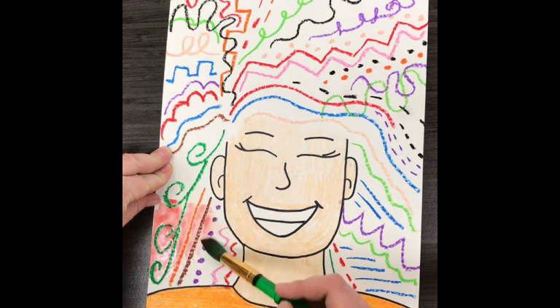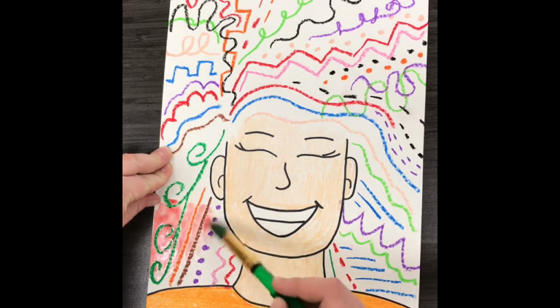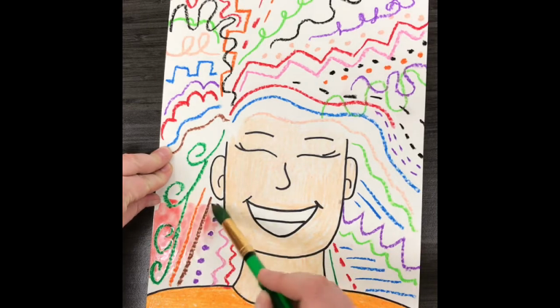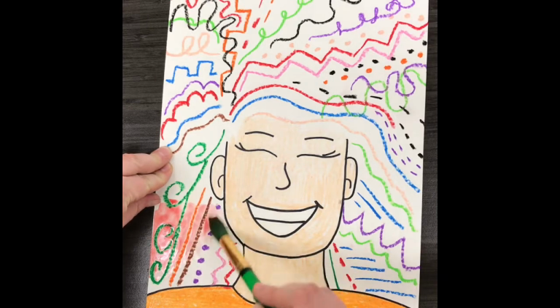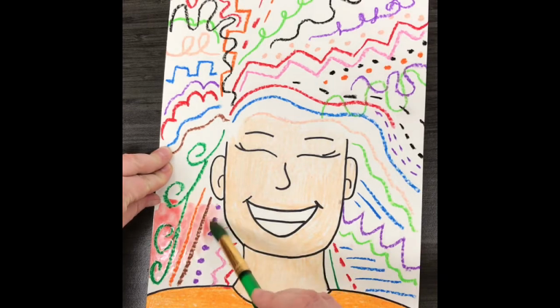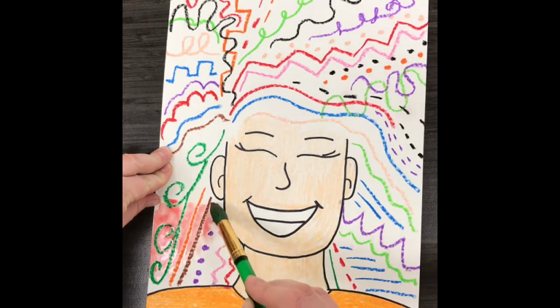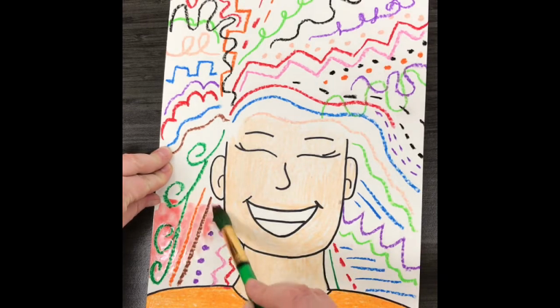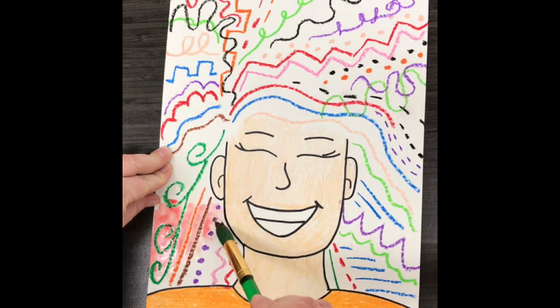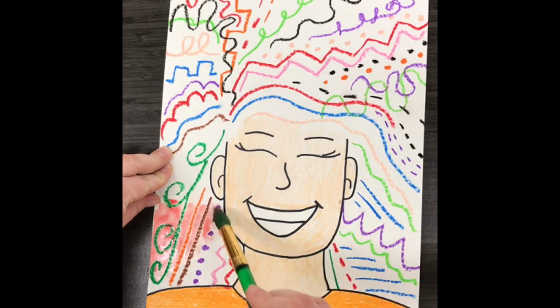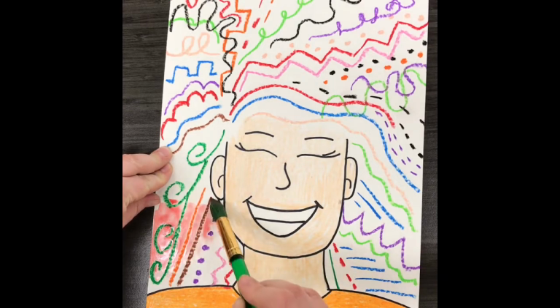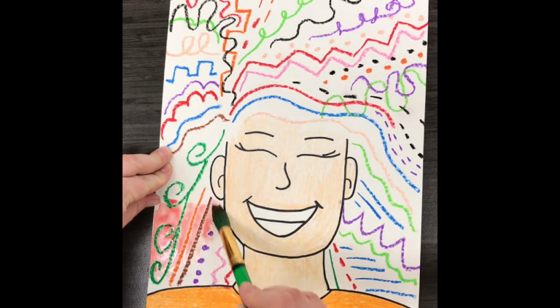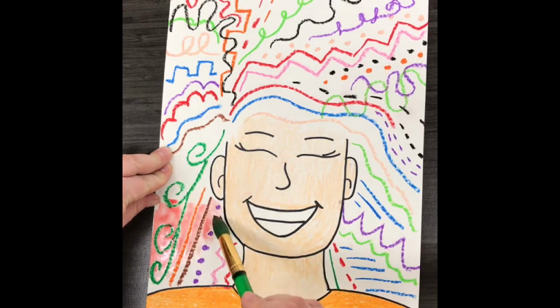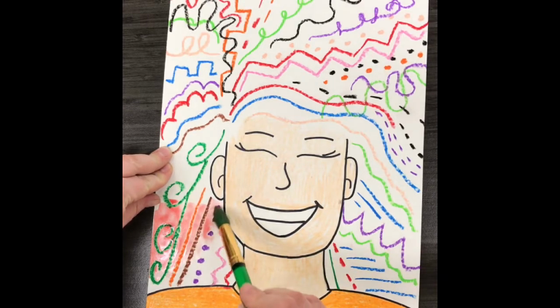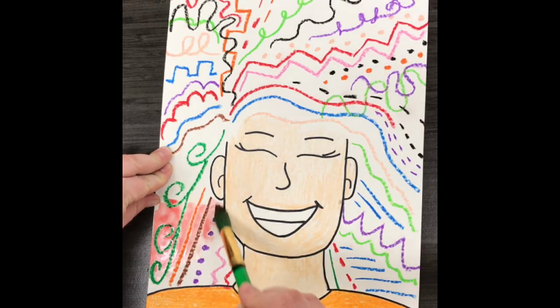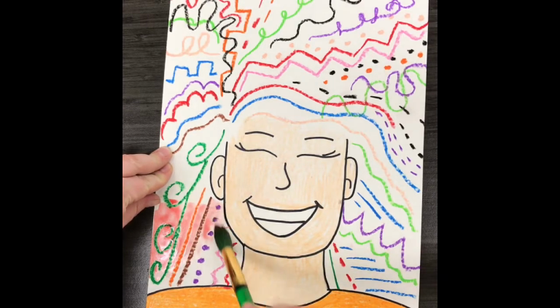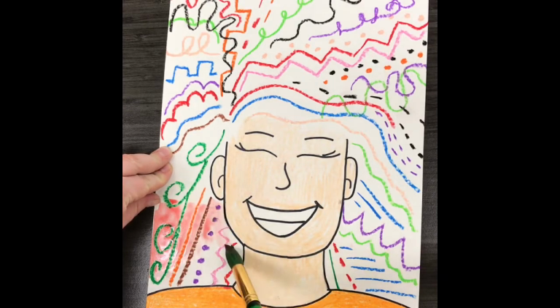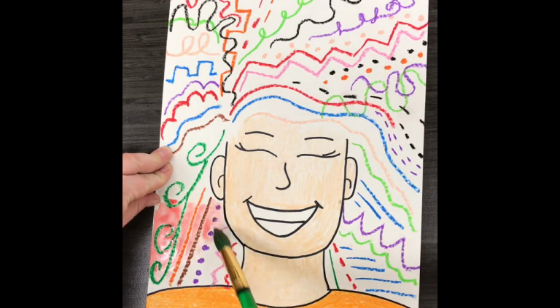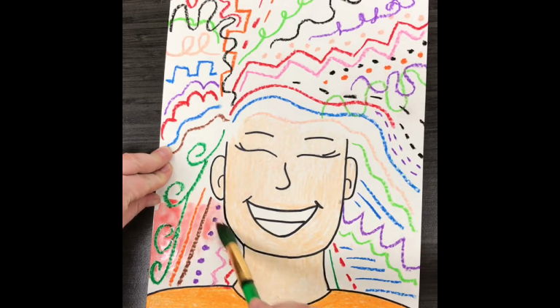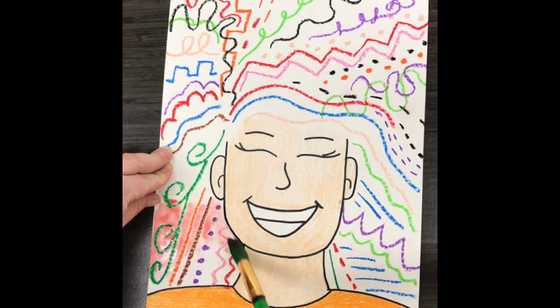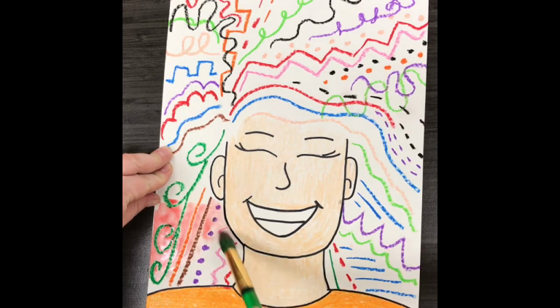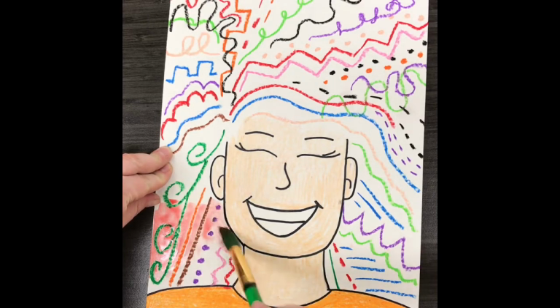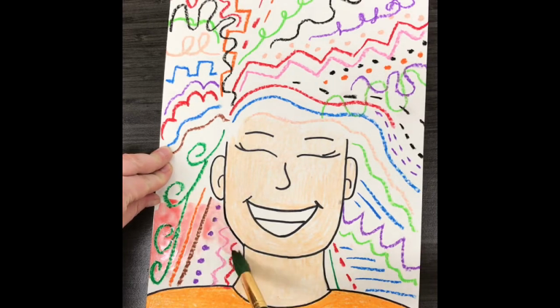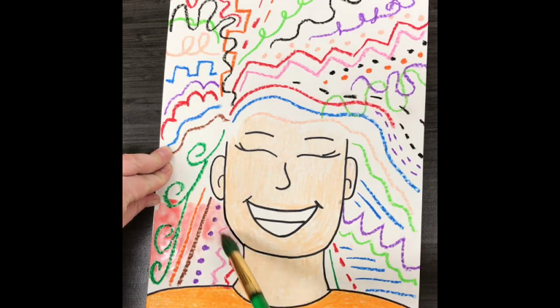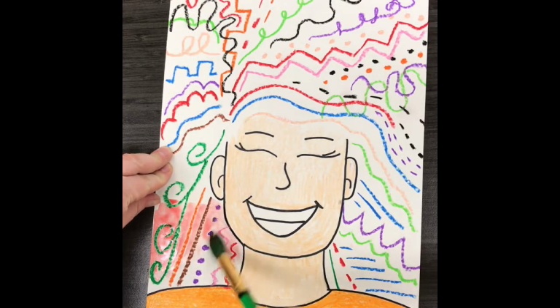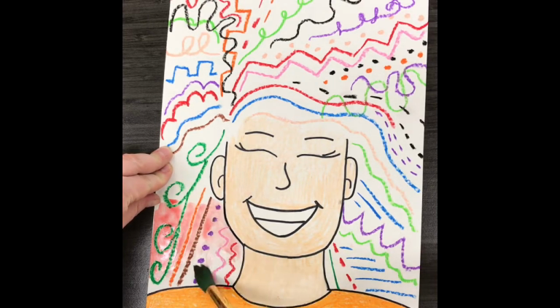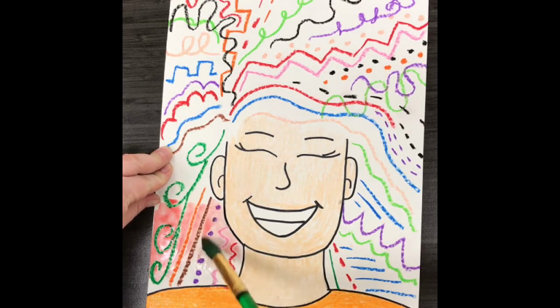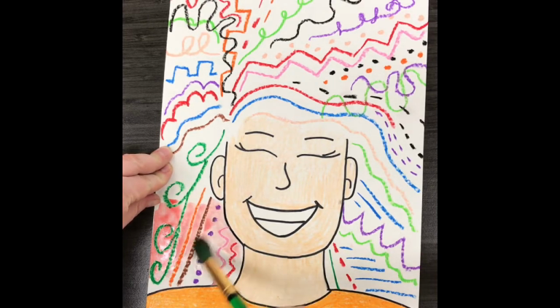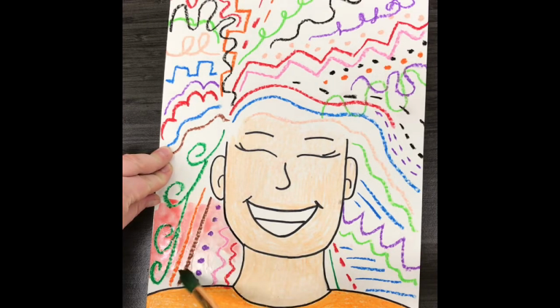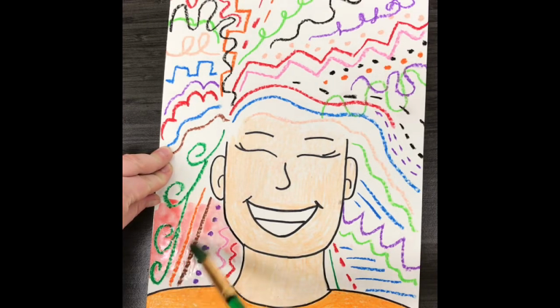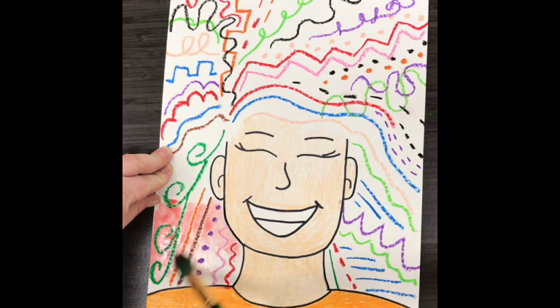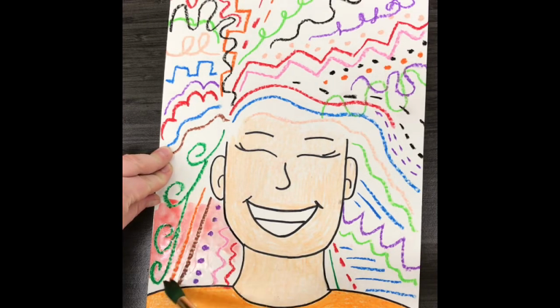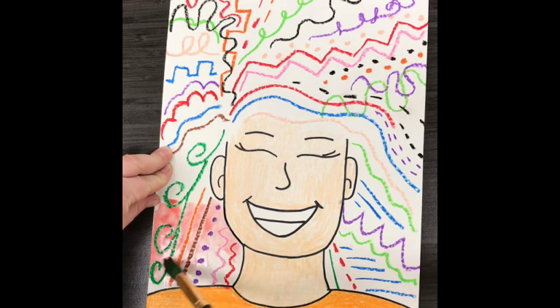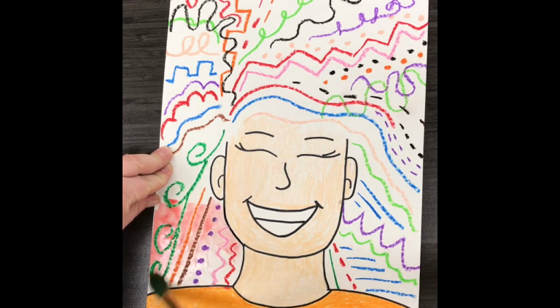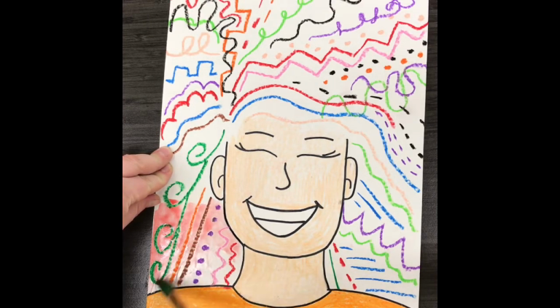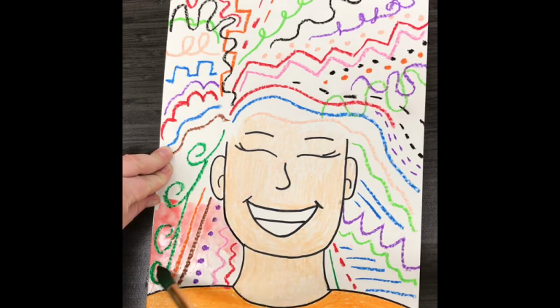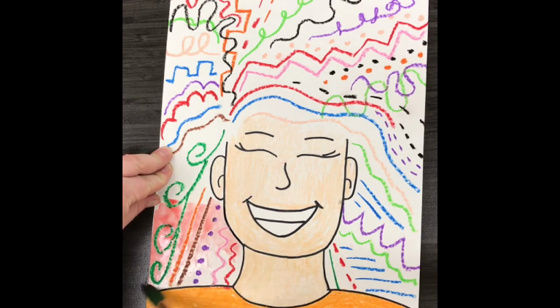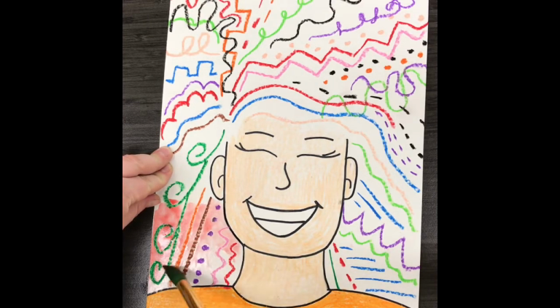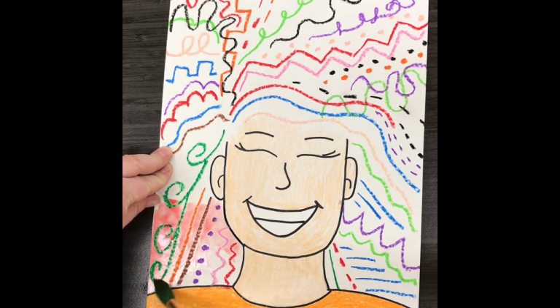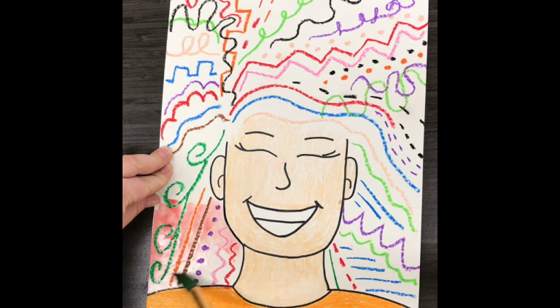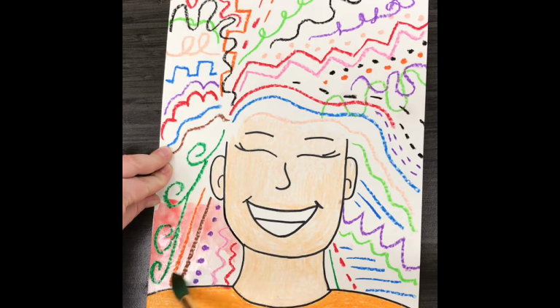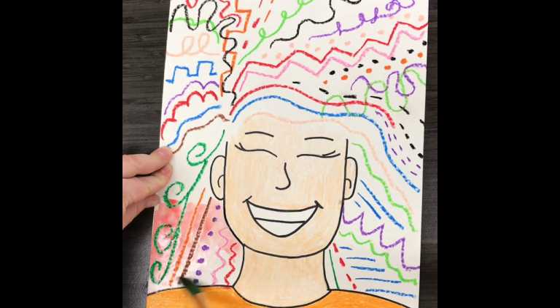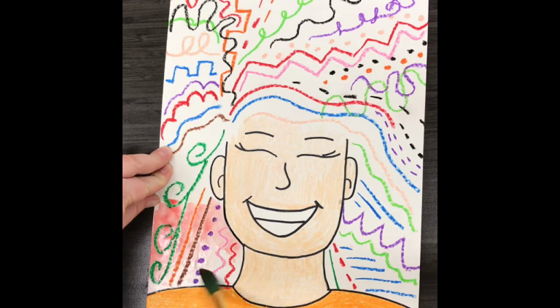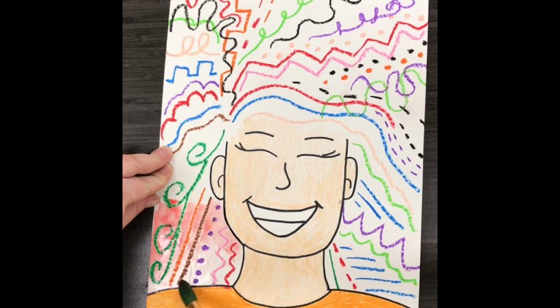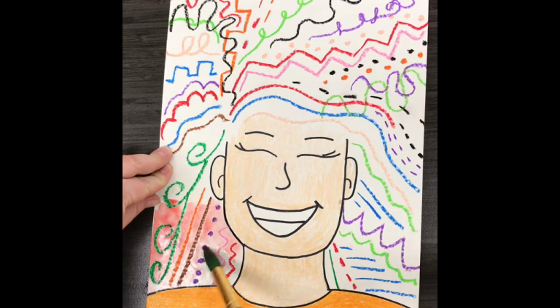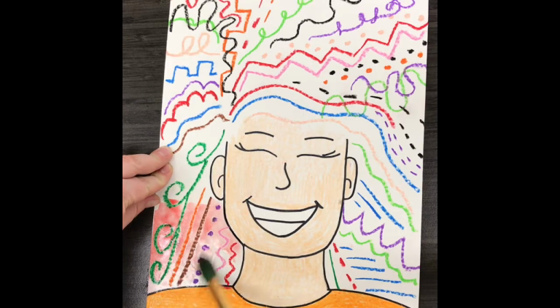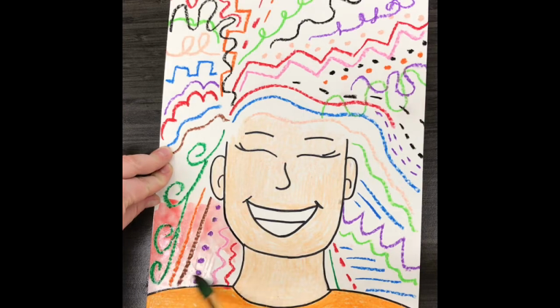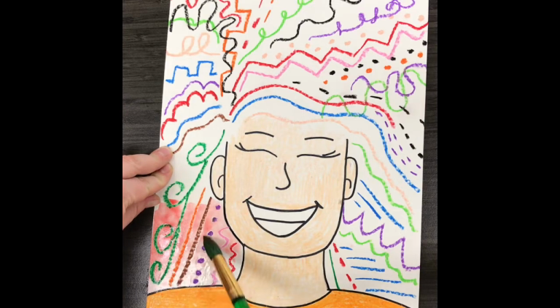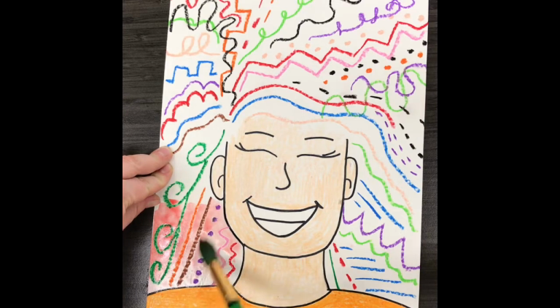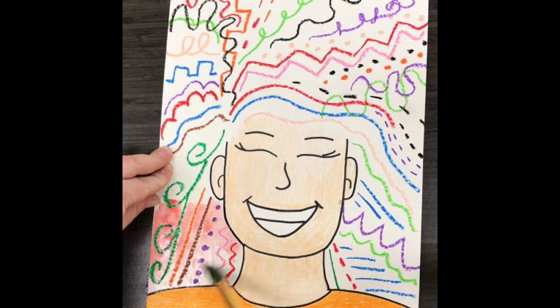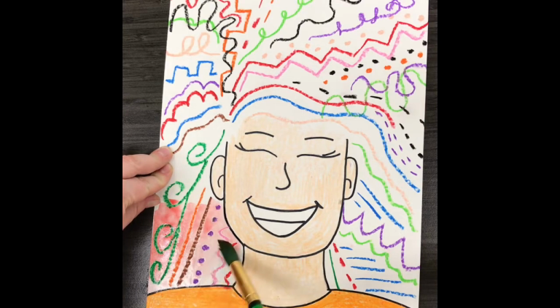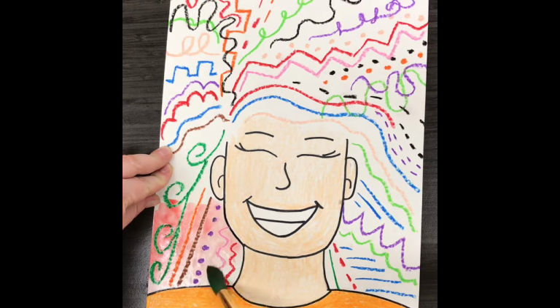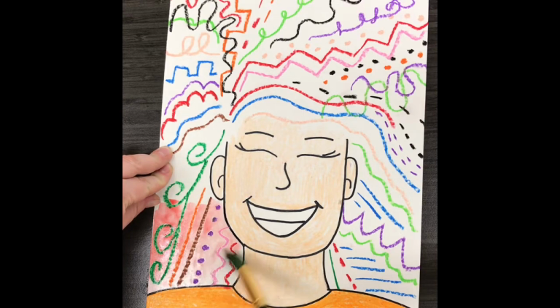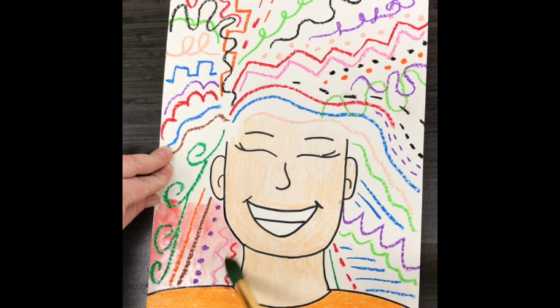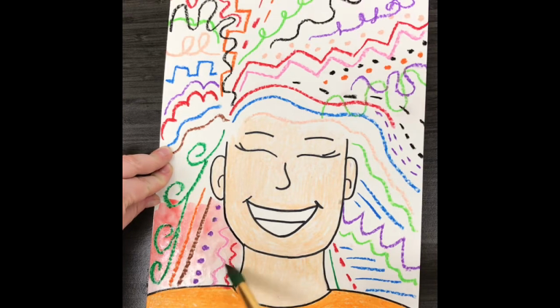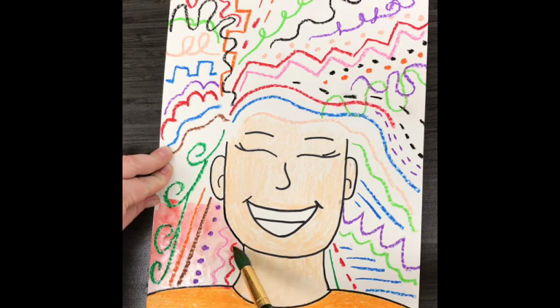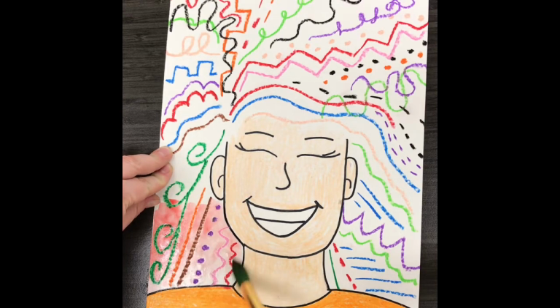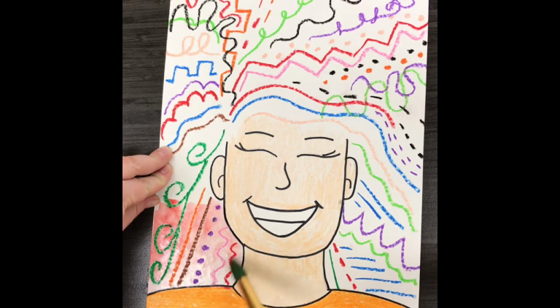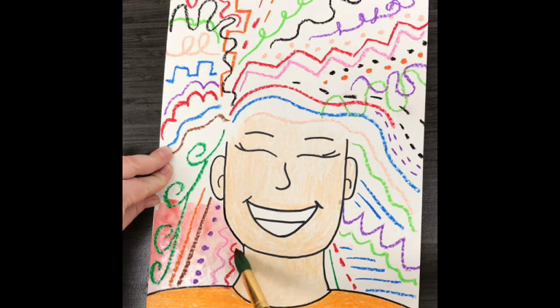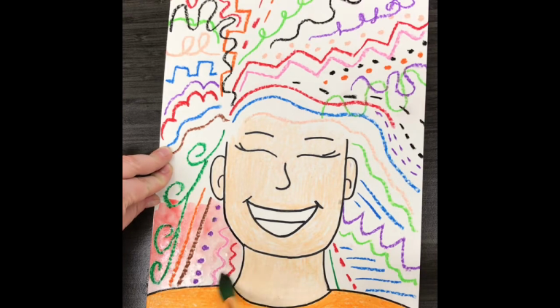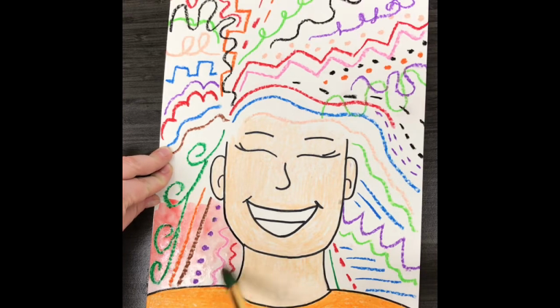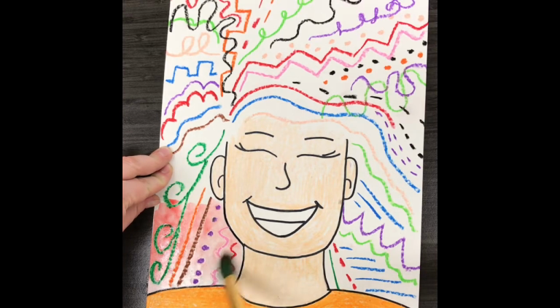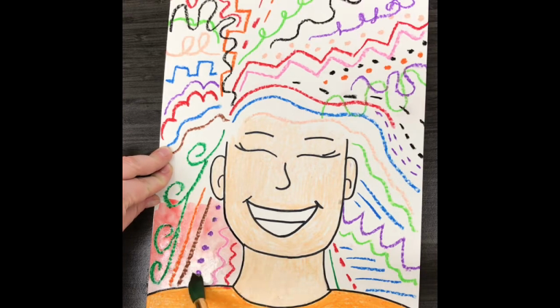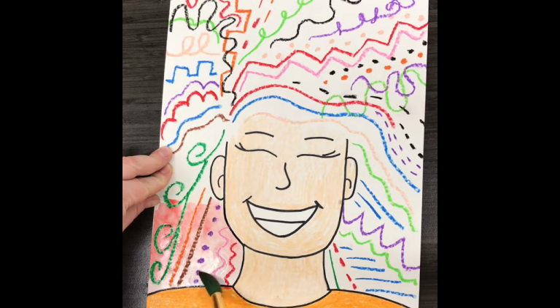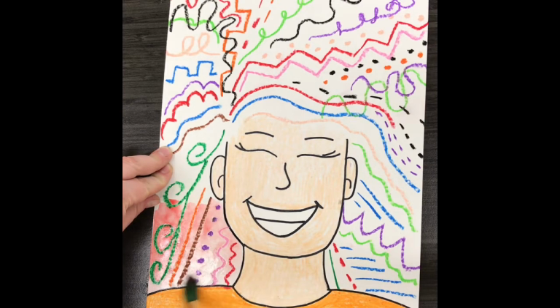The pastel creates what's called a wax resist, so even though we're painting over it, those lines will still pop out from the page.